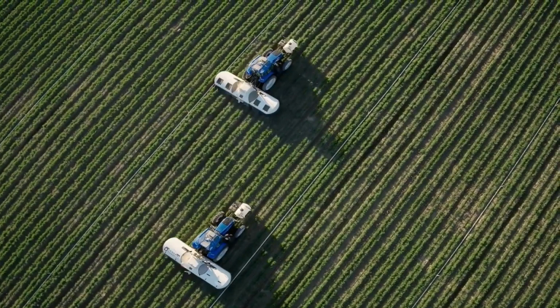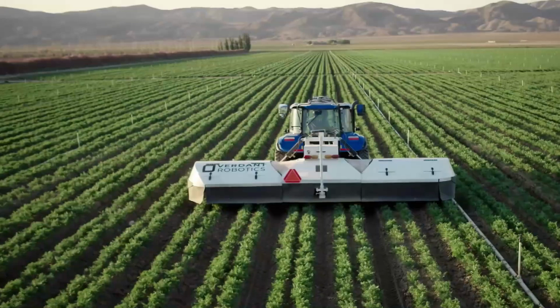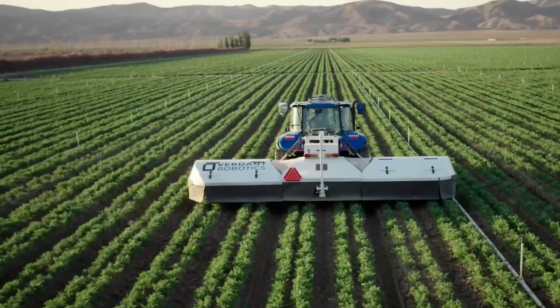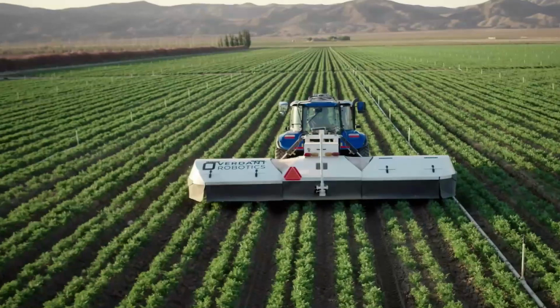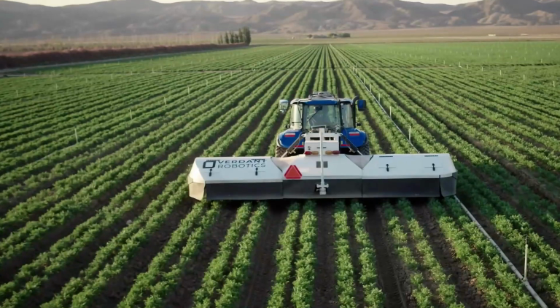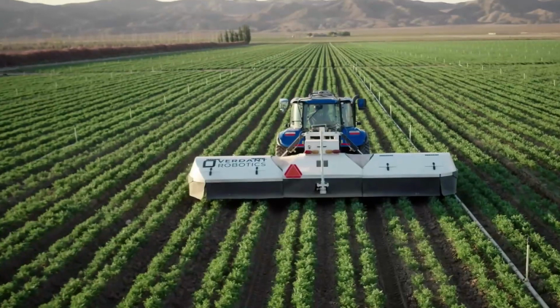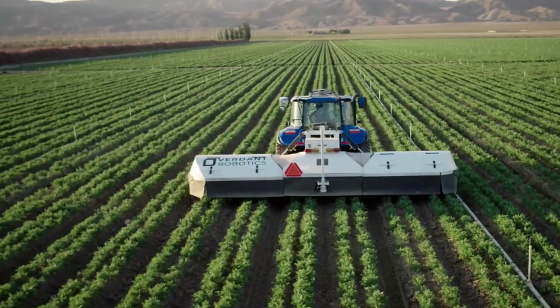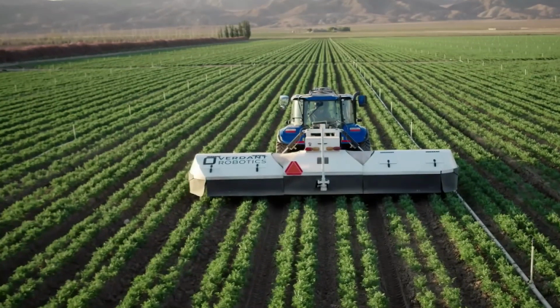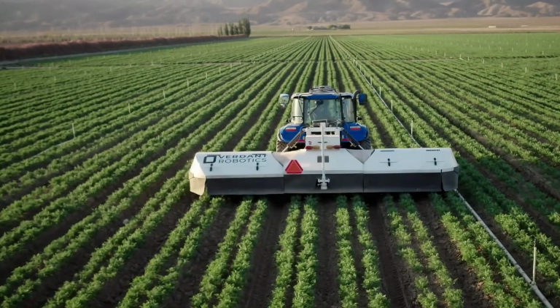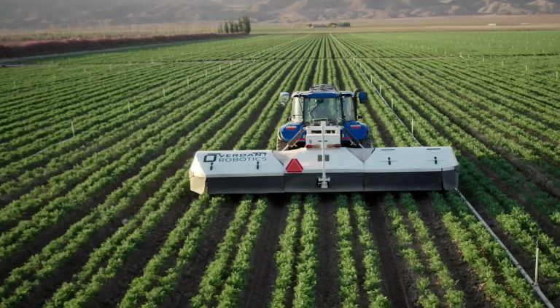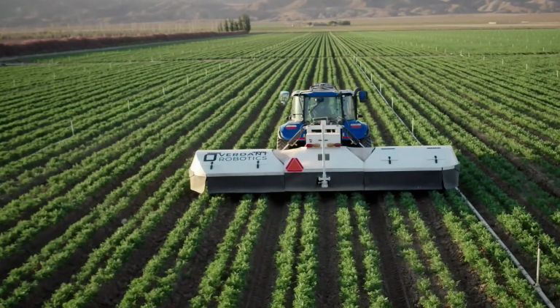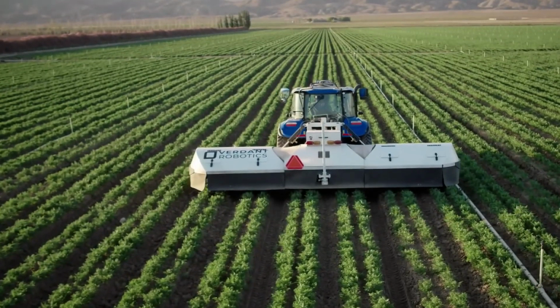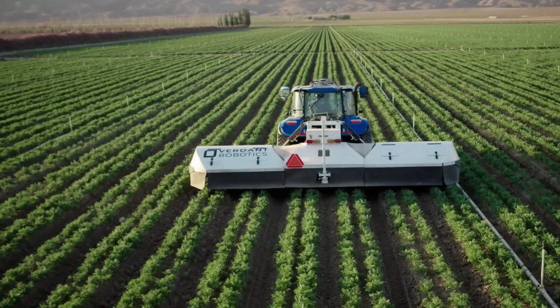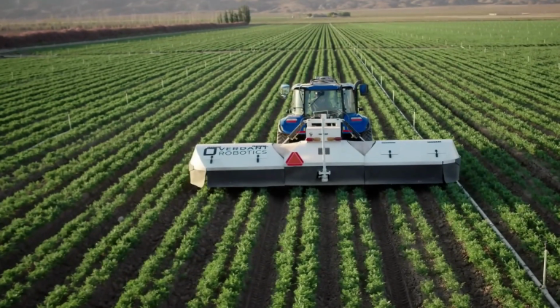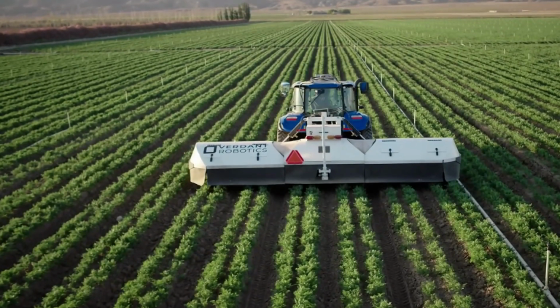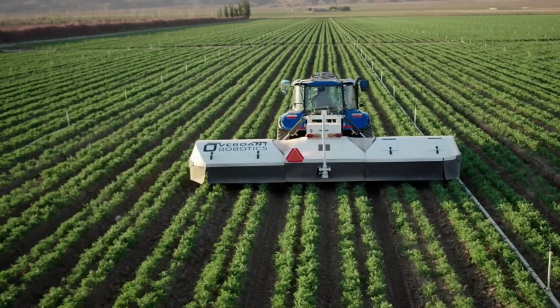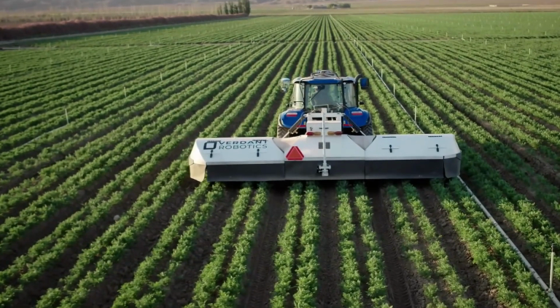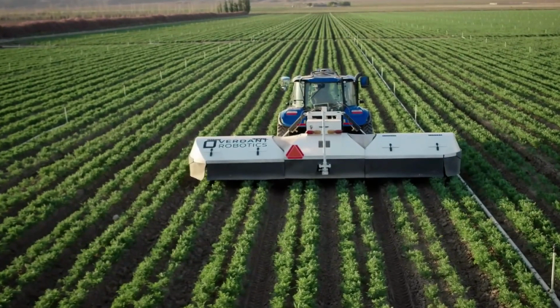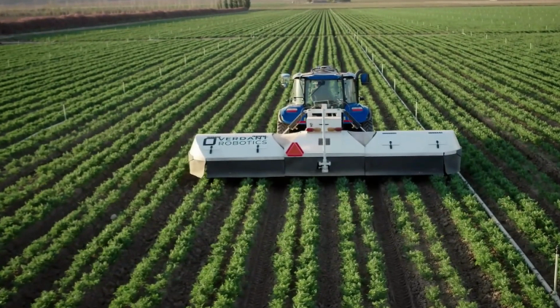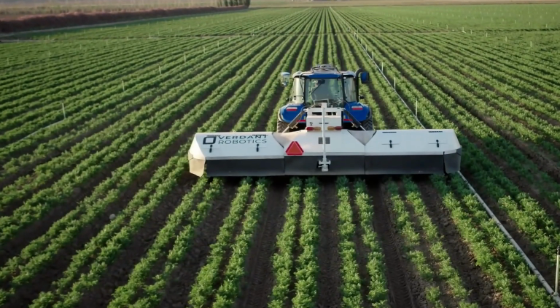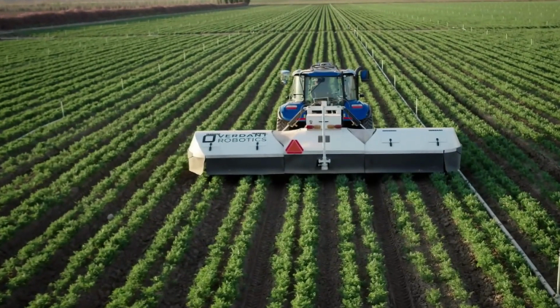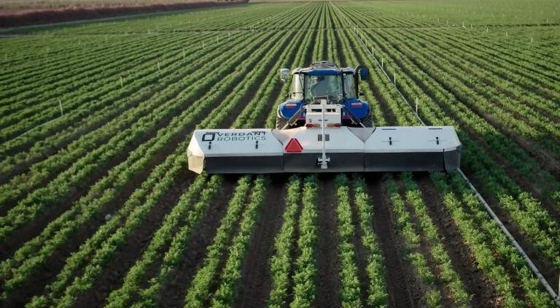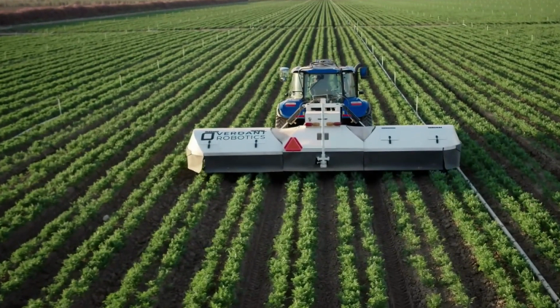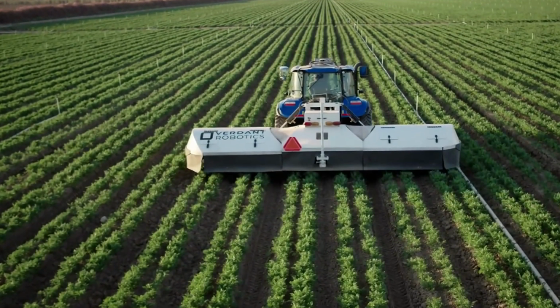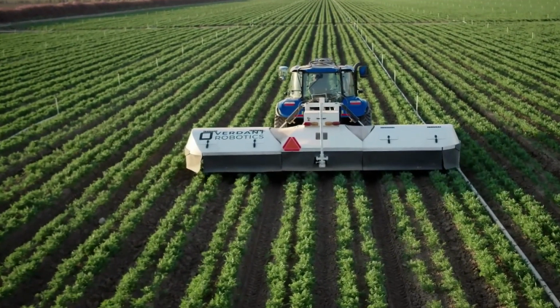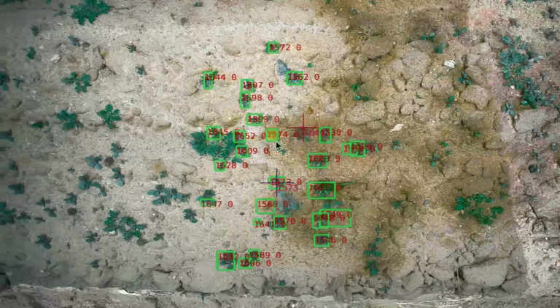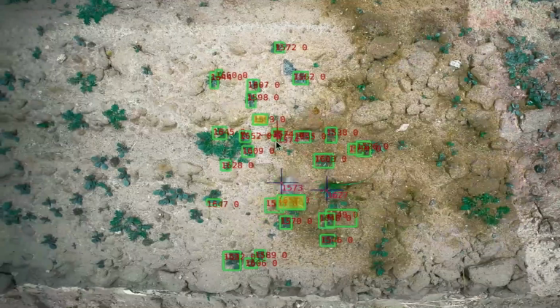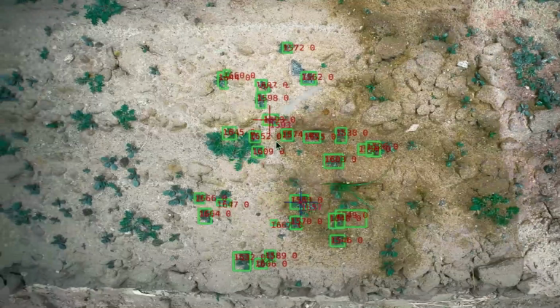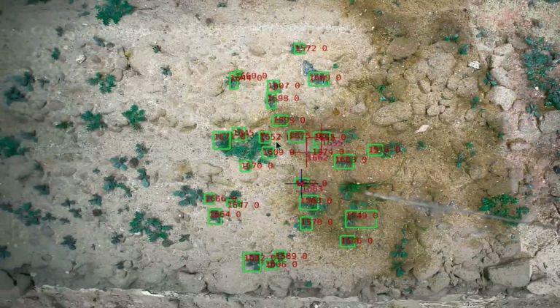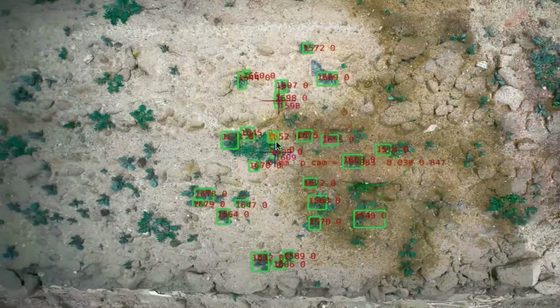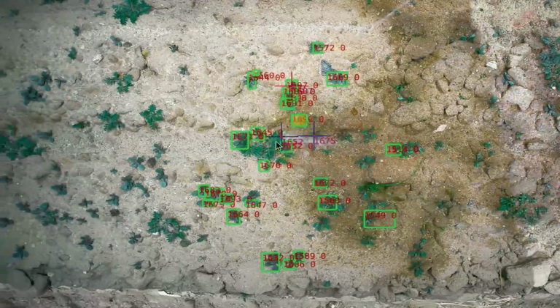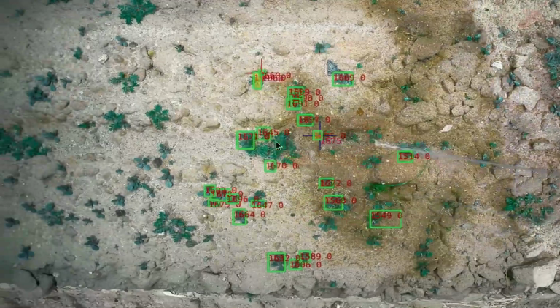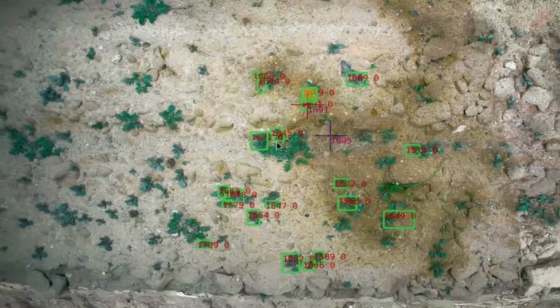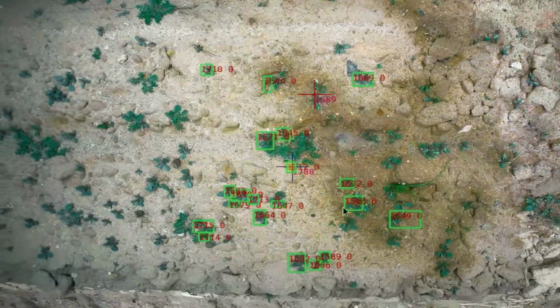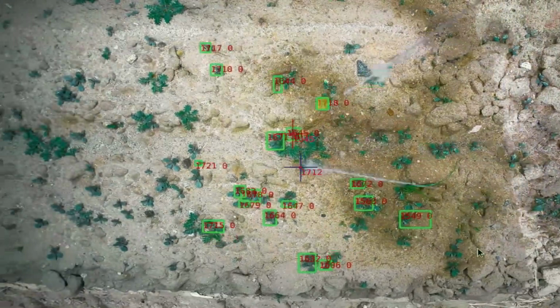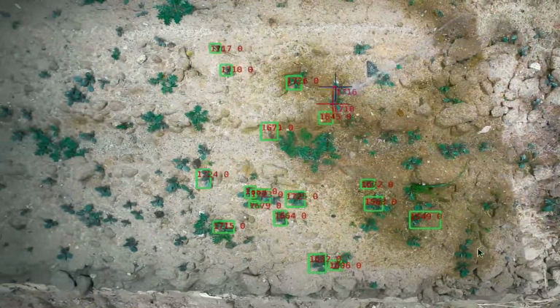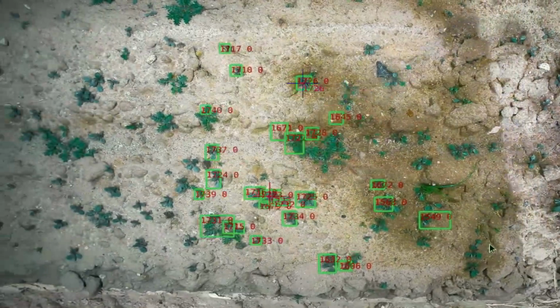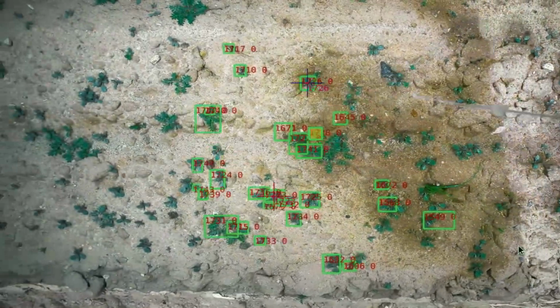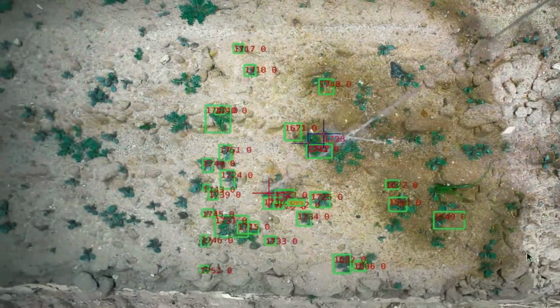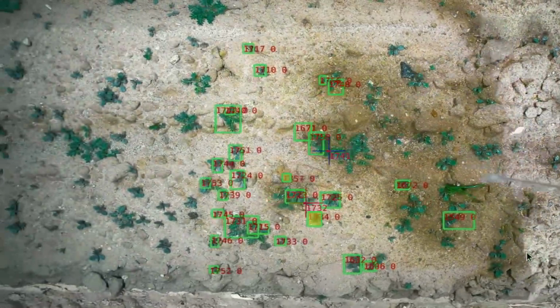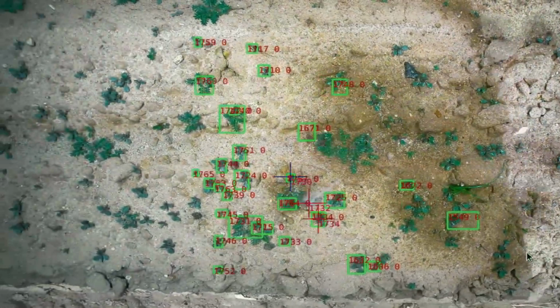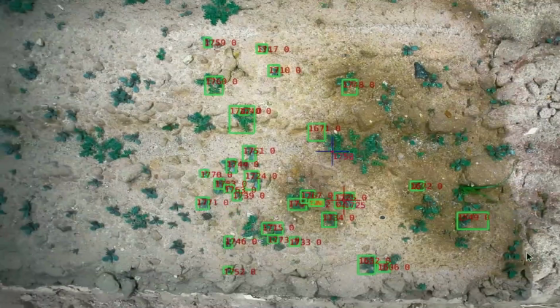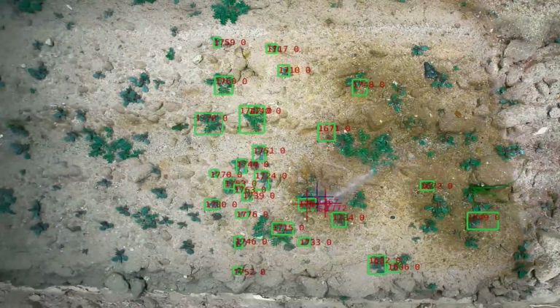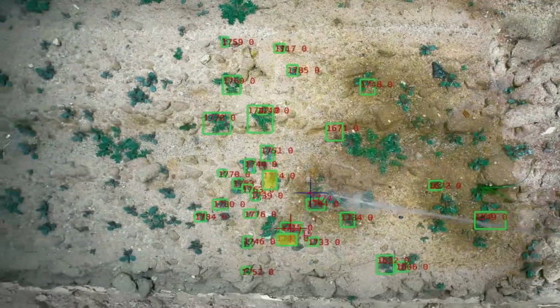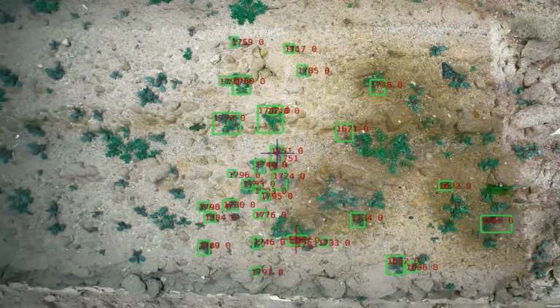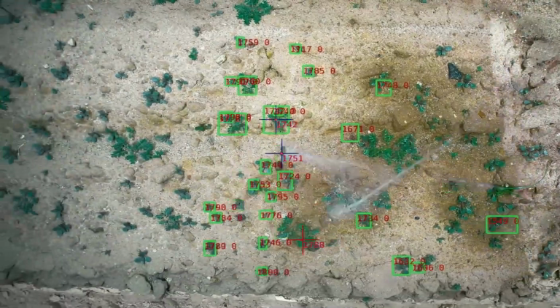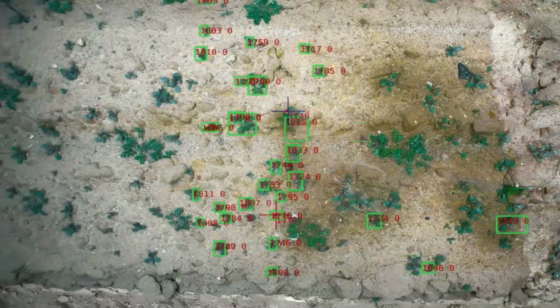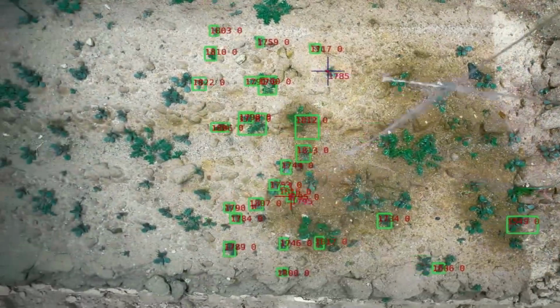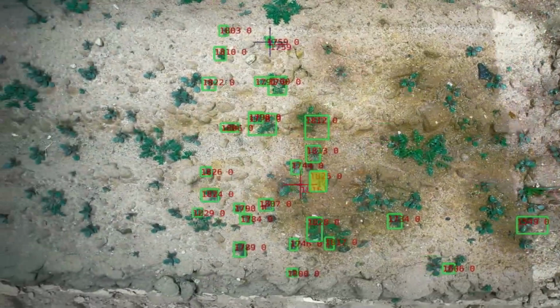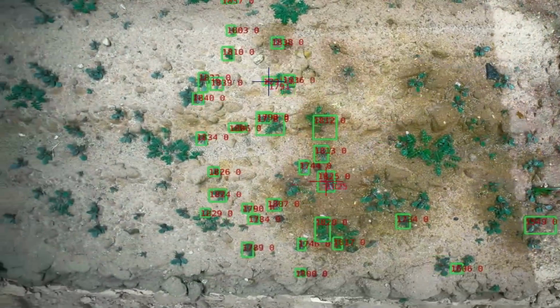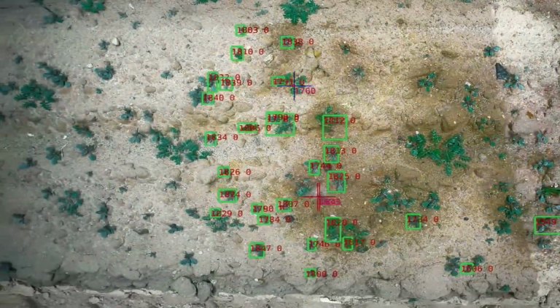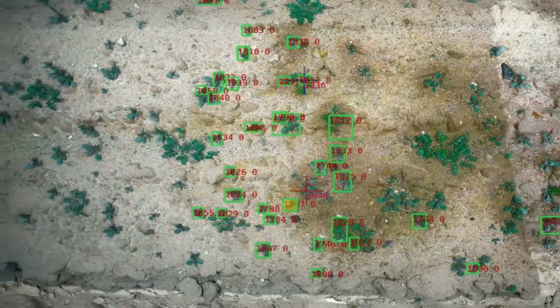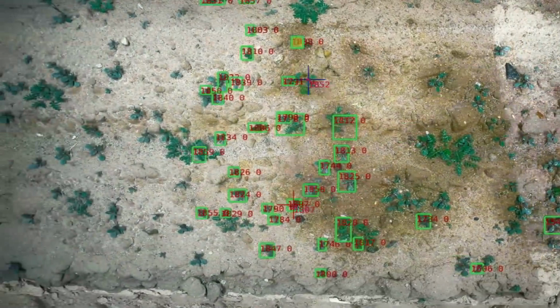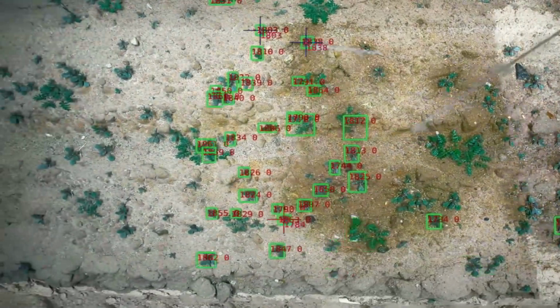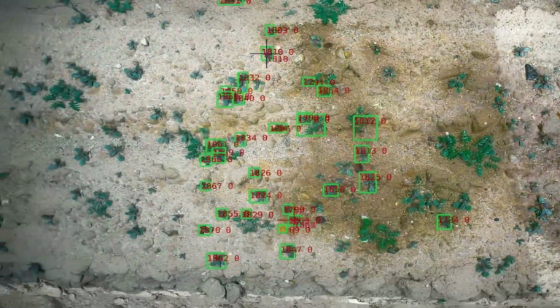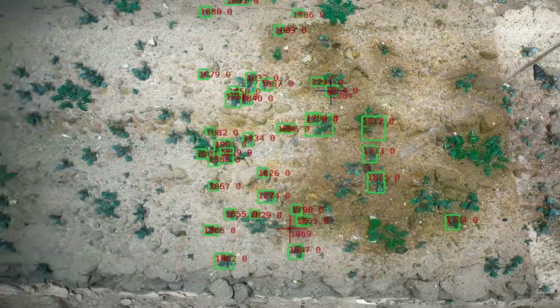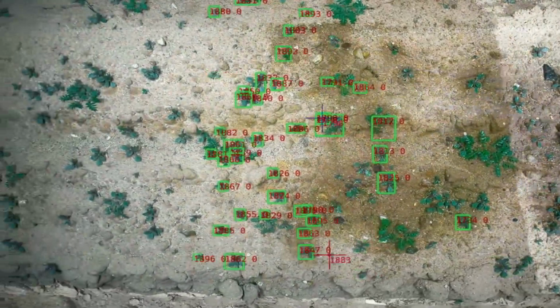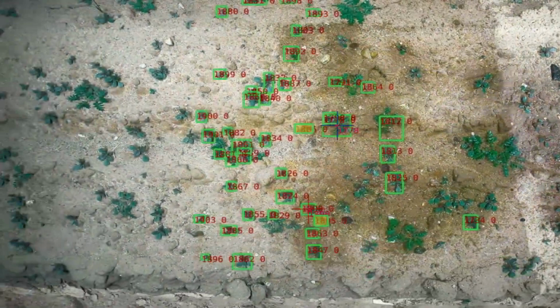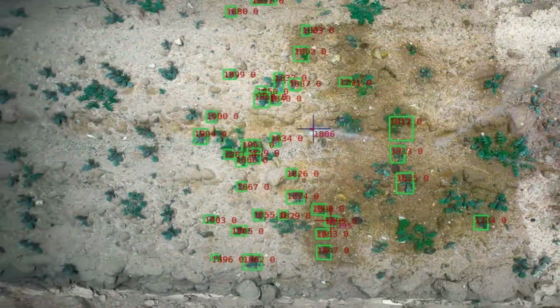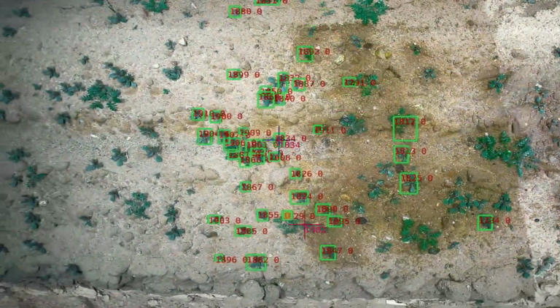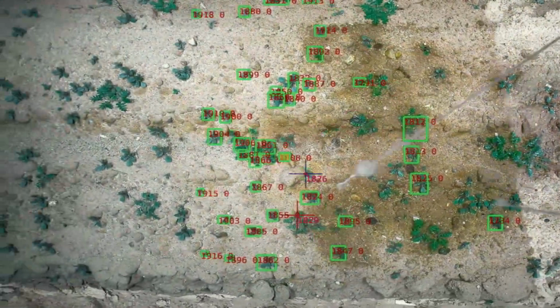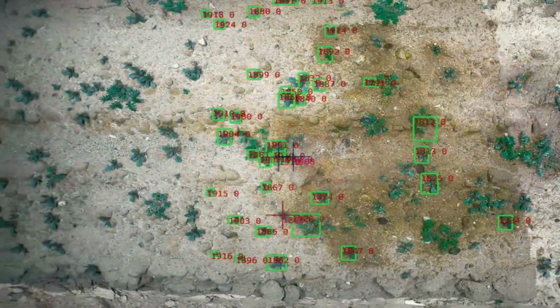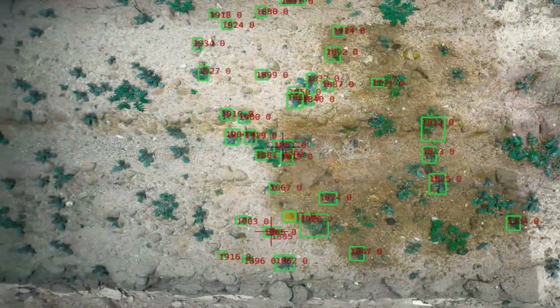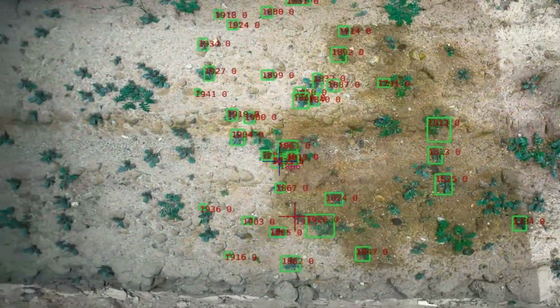Integration of precision nutrient applicators with mapping and data management systems enables data recording and mapping of nutrient application rates across a field. This information can be put to use for analysis, planning for the future, and keeping track of the history of nutrient application.